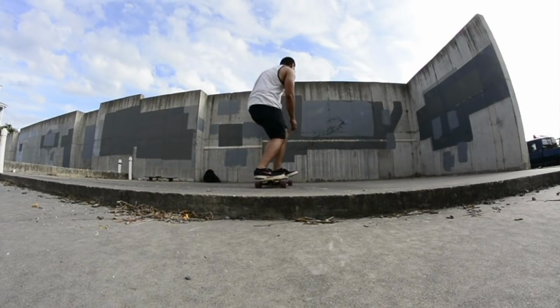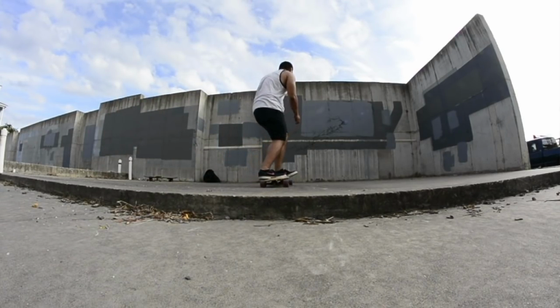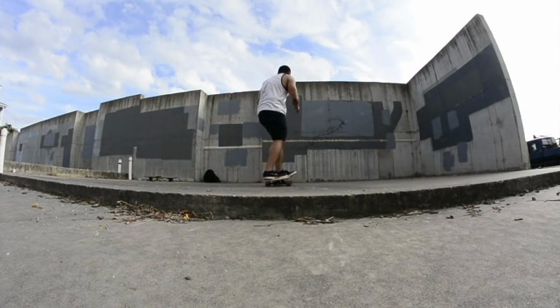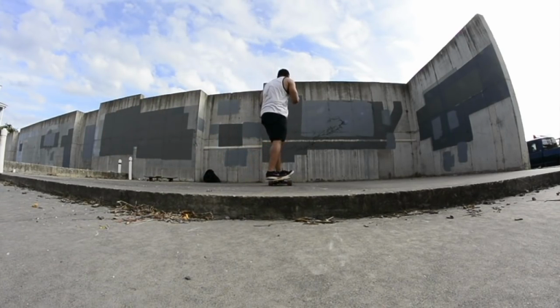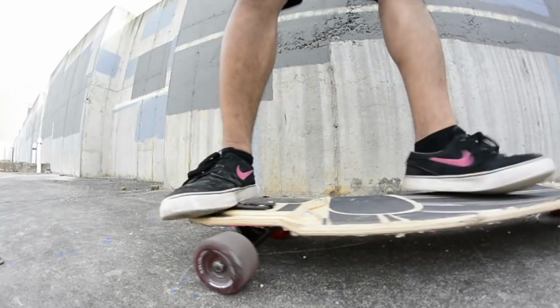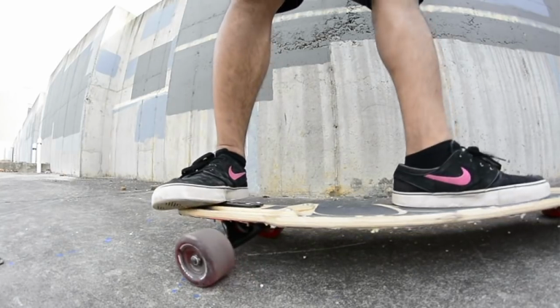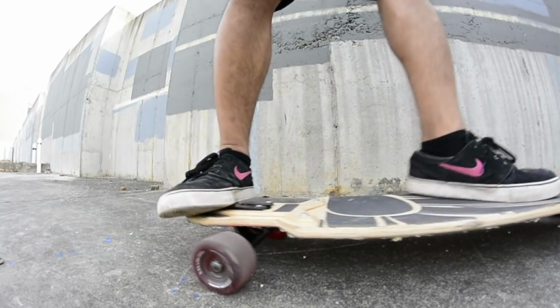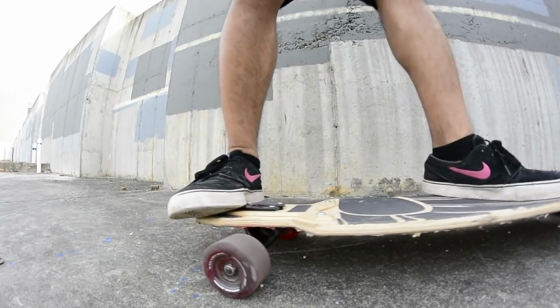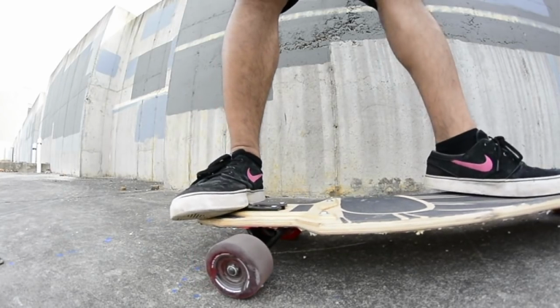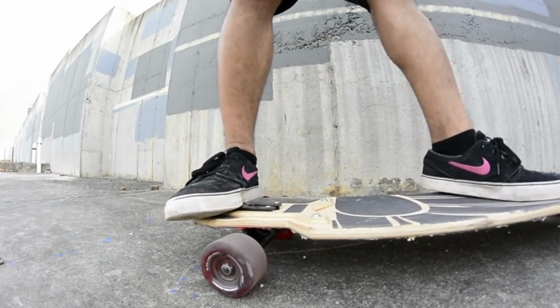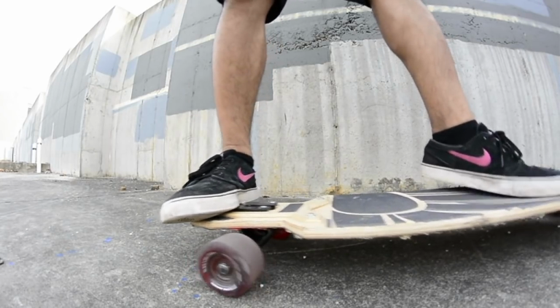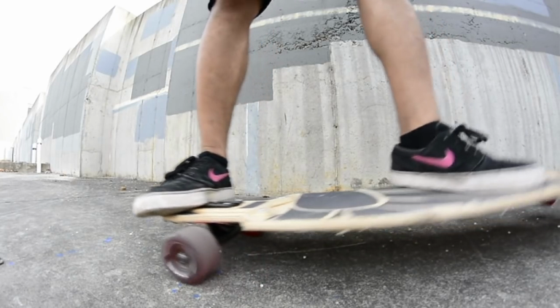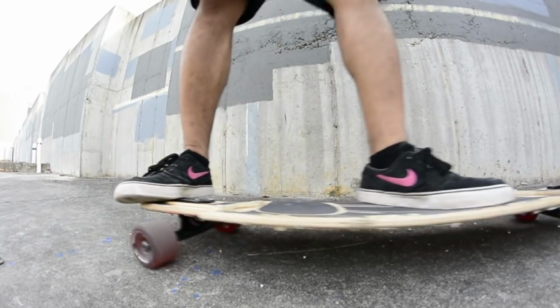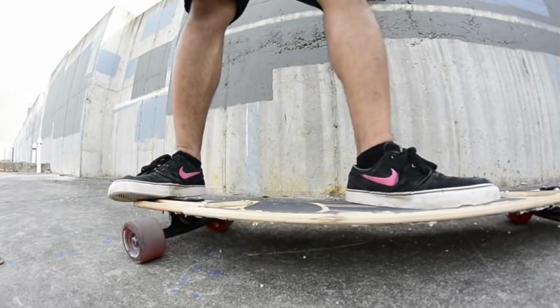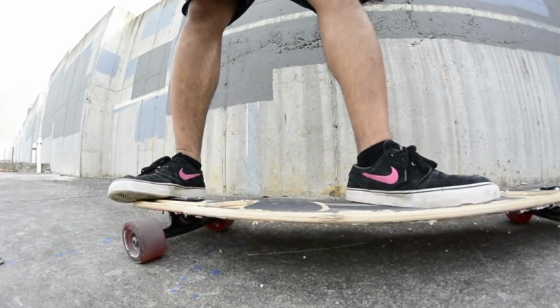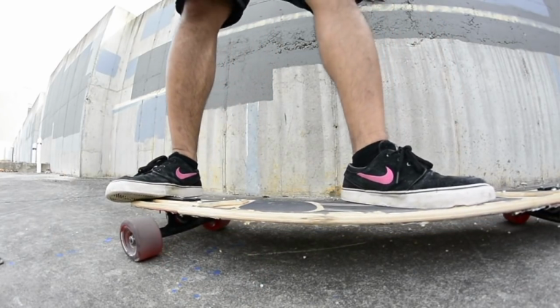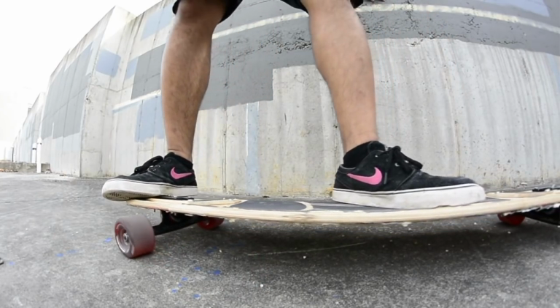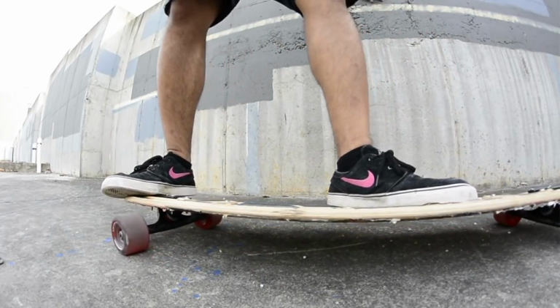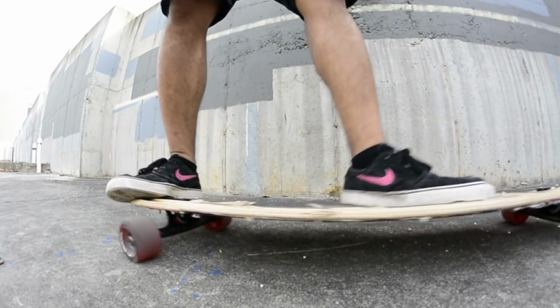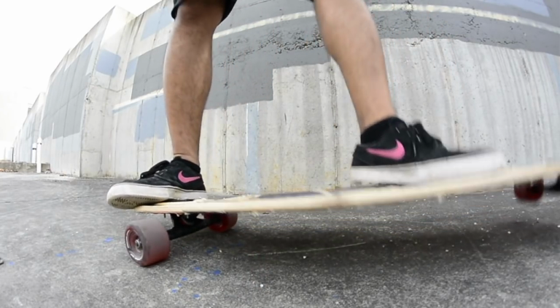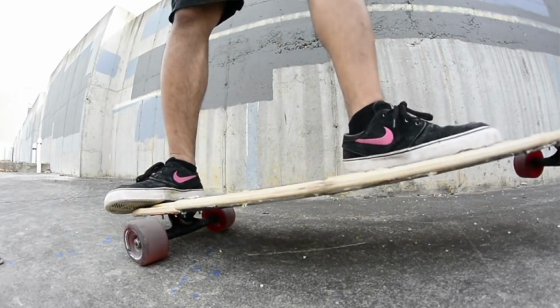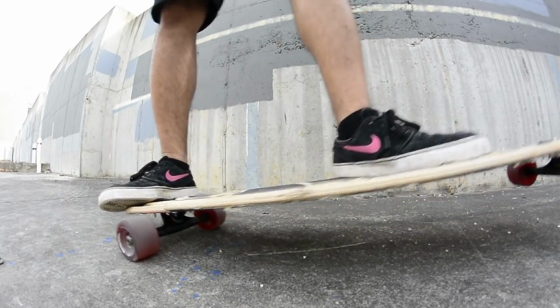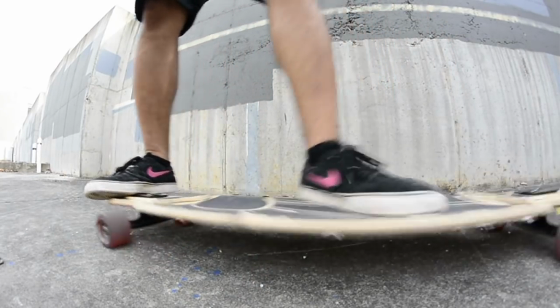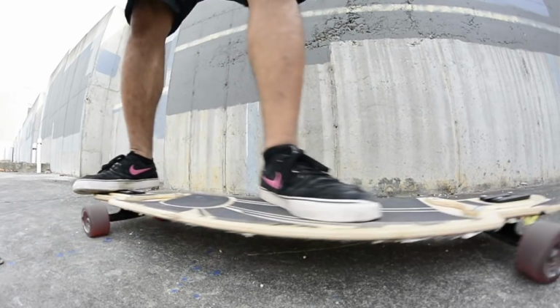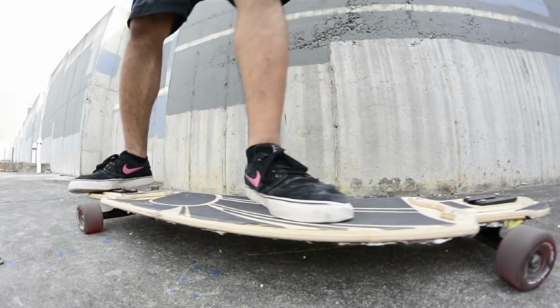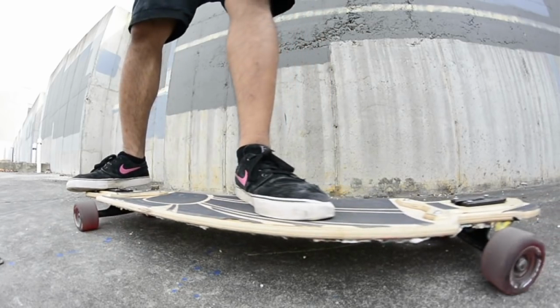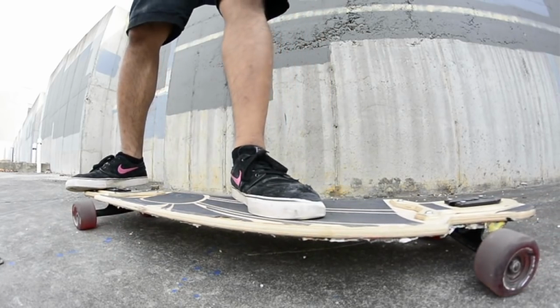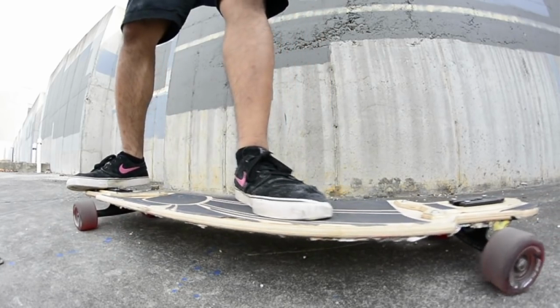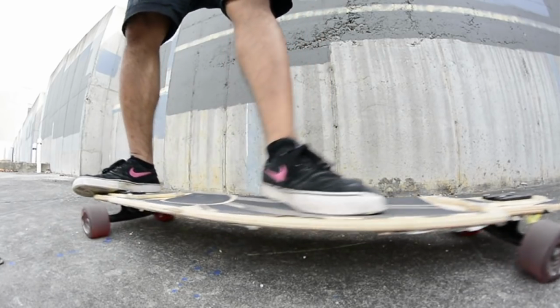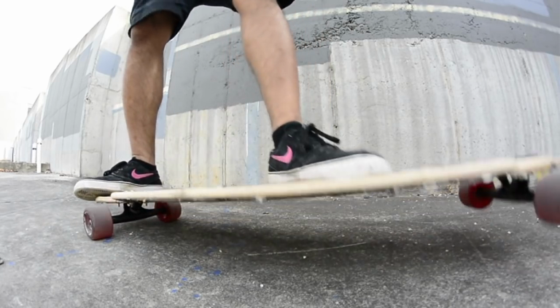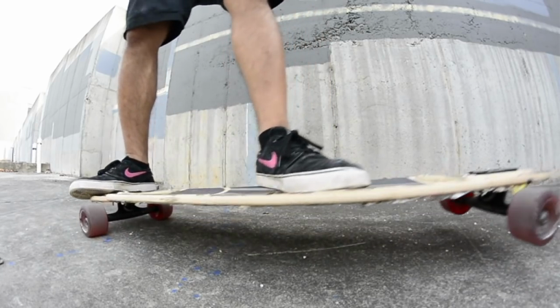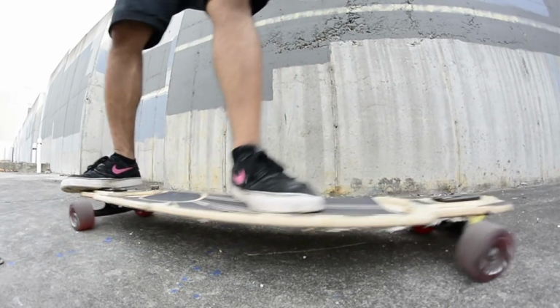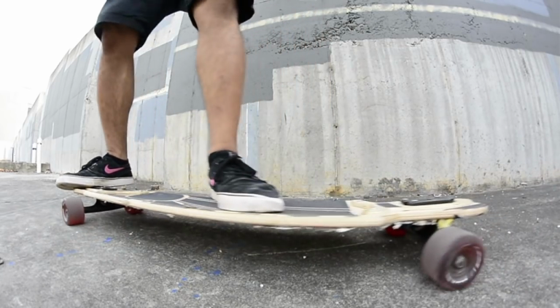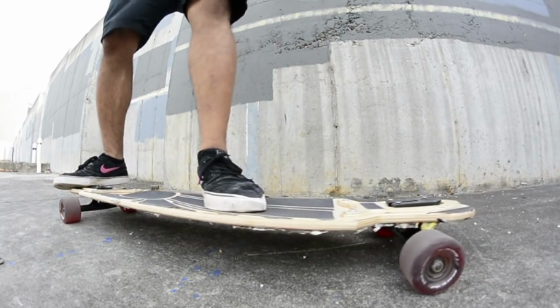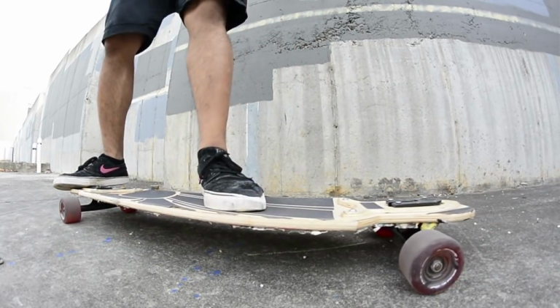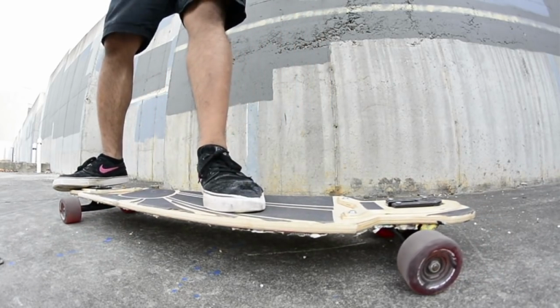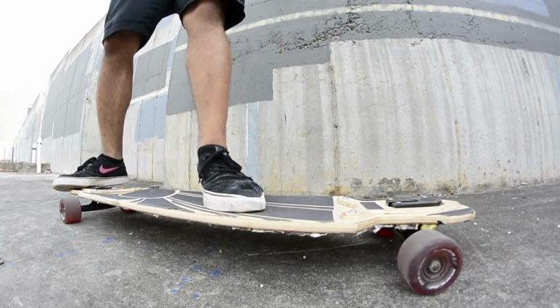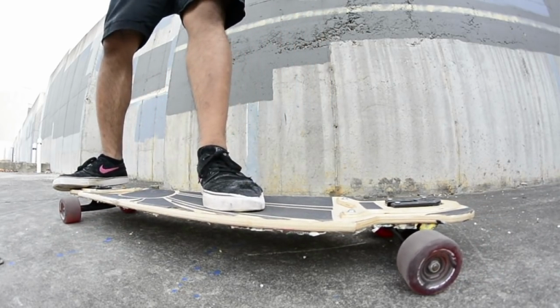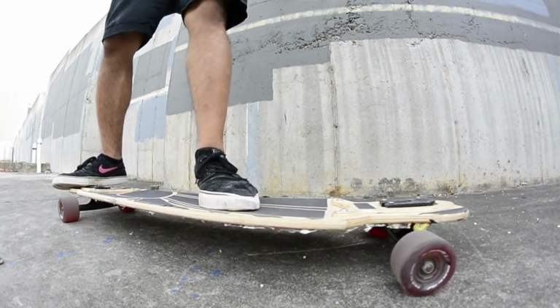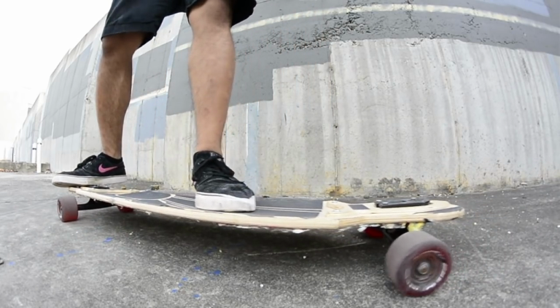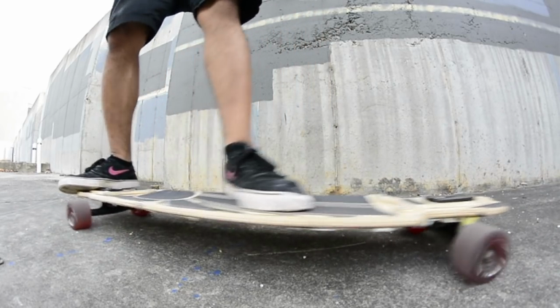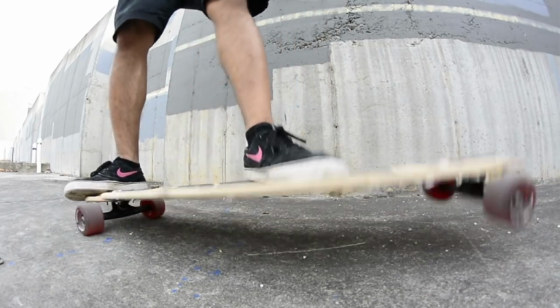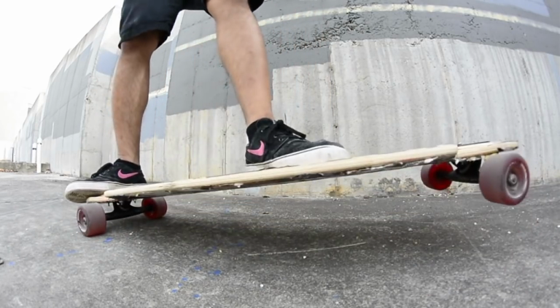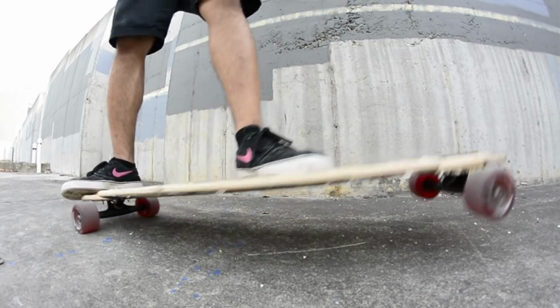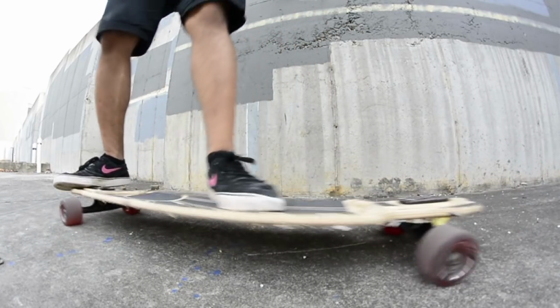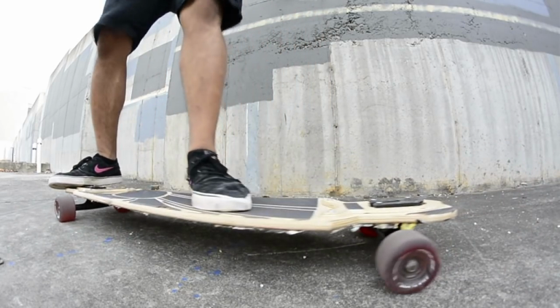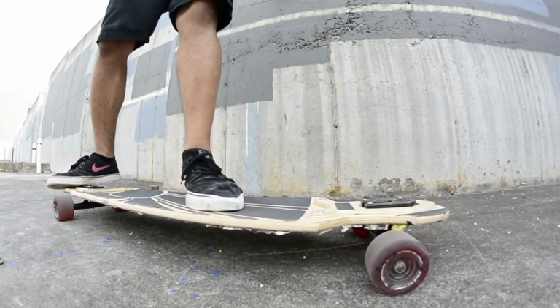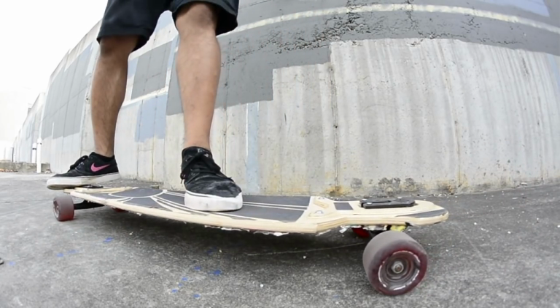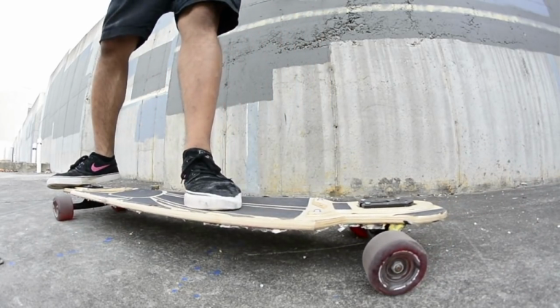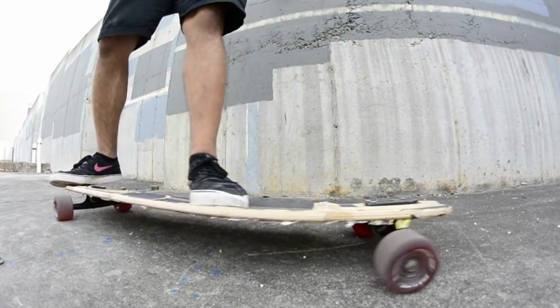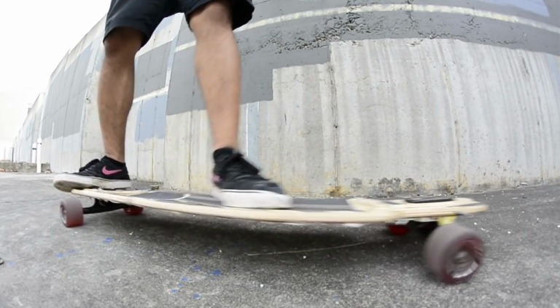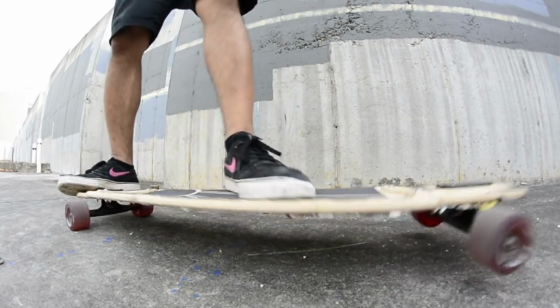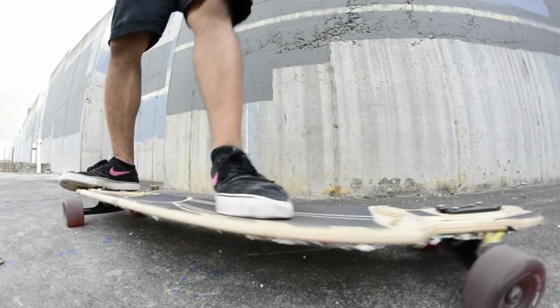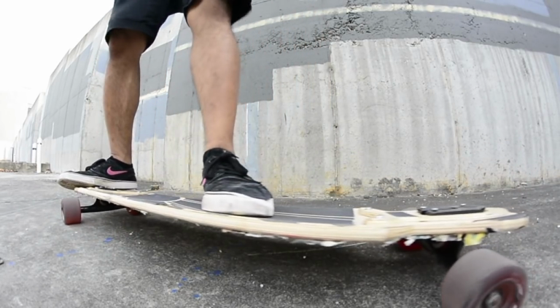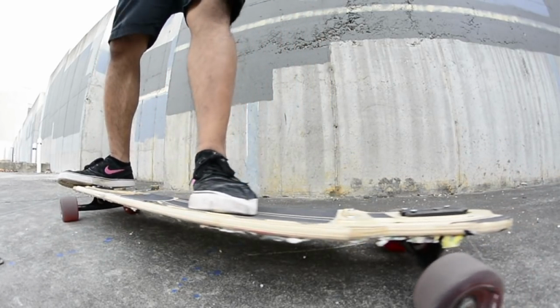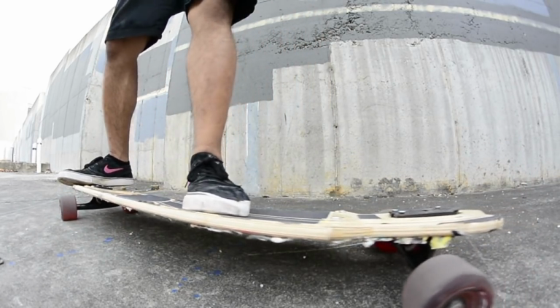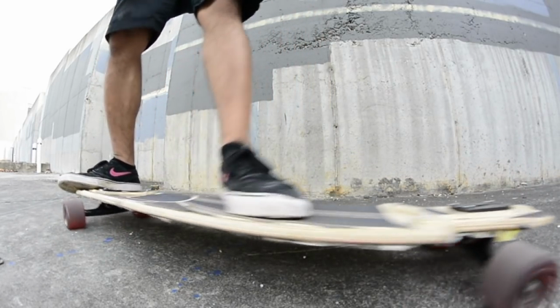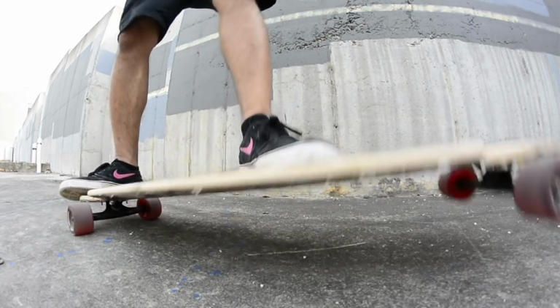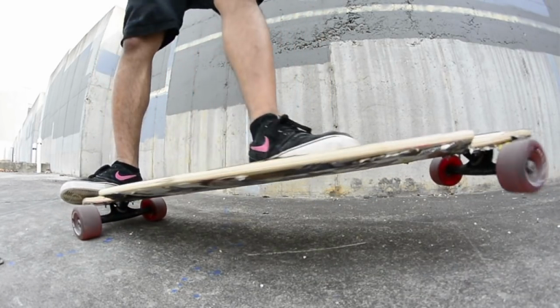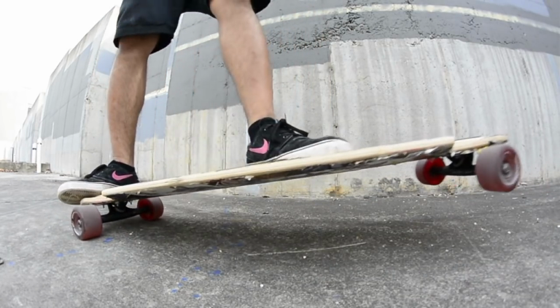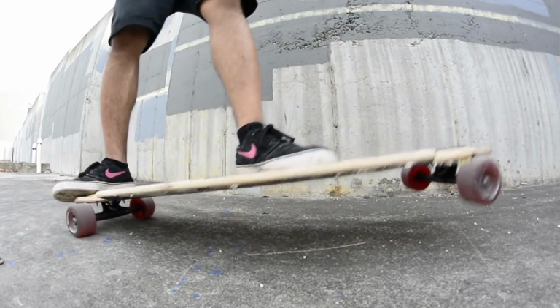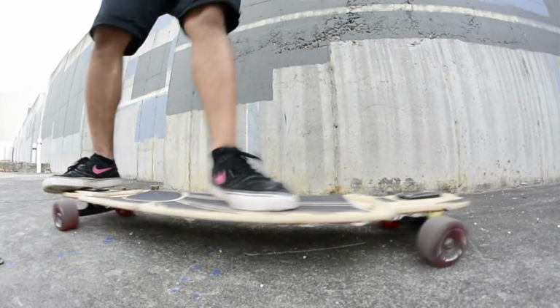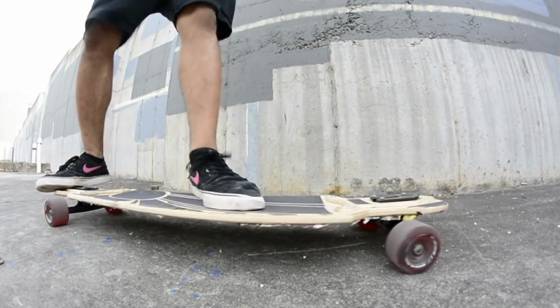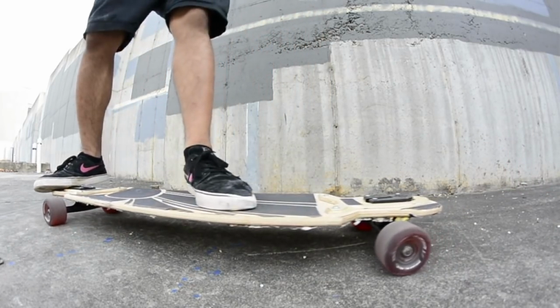This isn't possible to do with every longboard out there, but as long as you got a tail big enough to manual with, you should be able to do this.